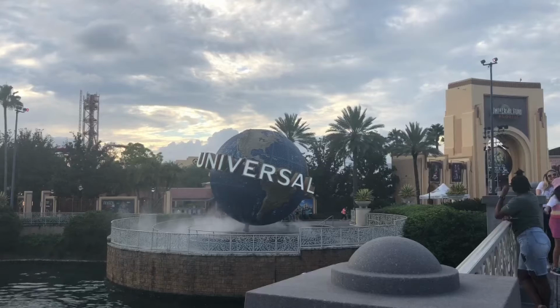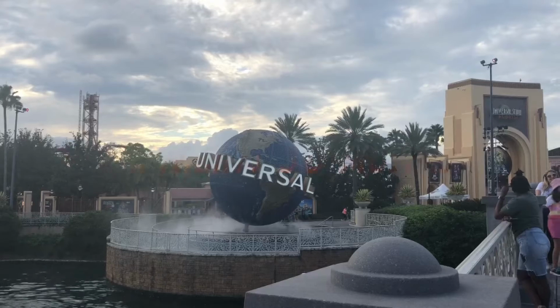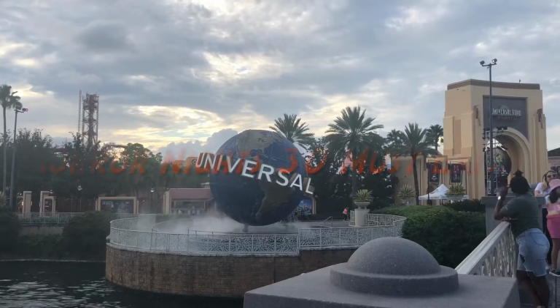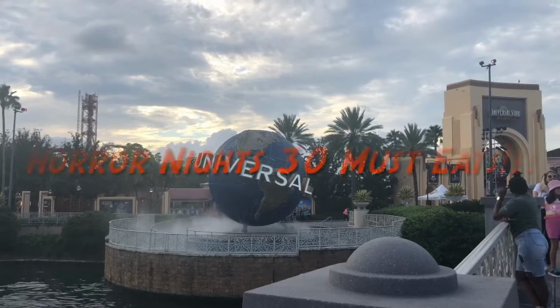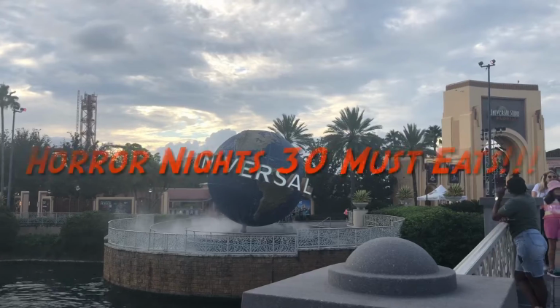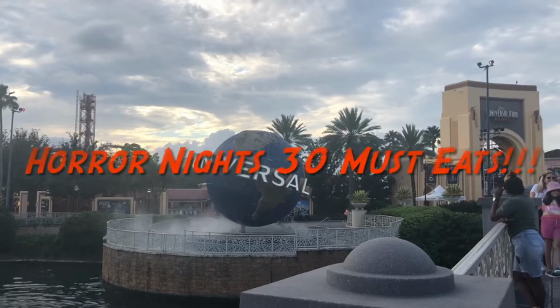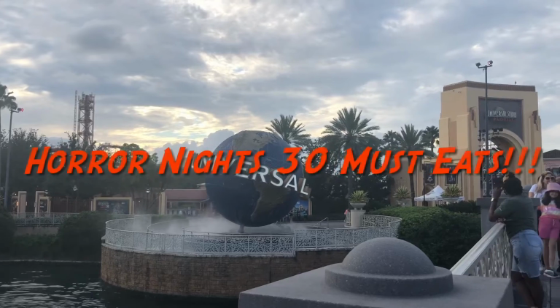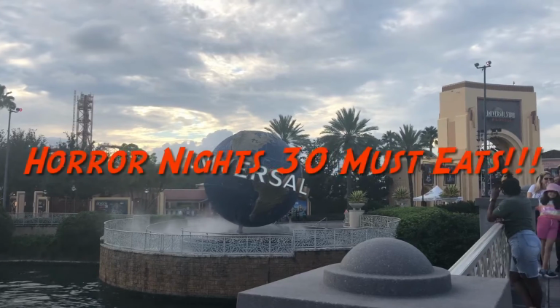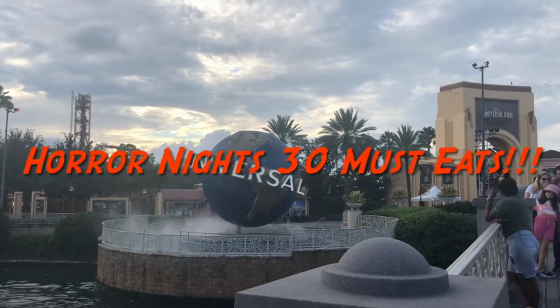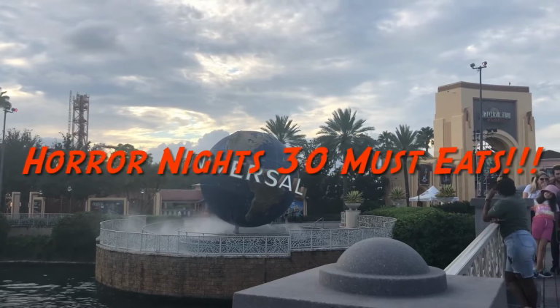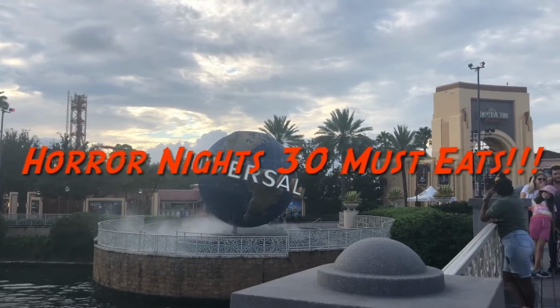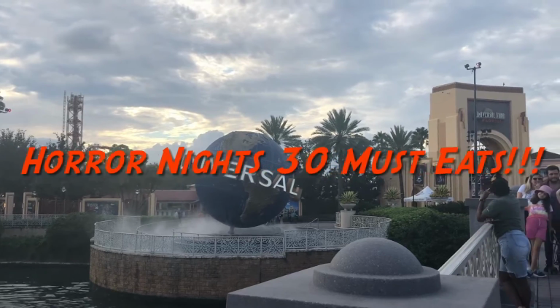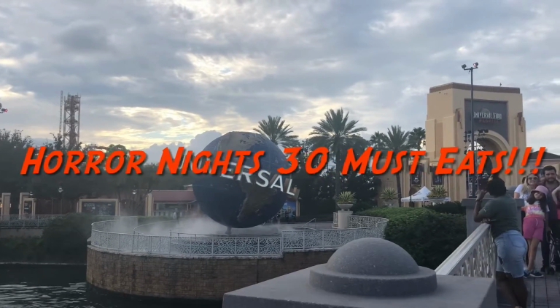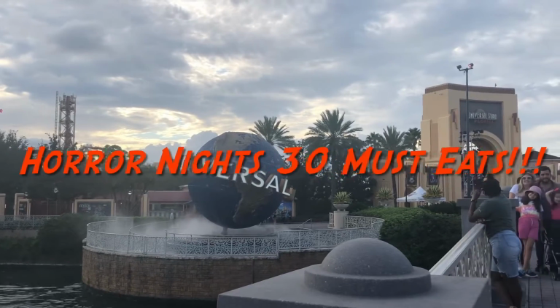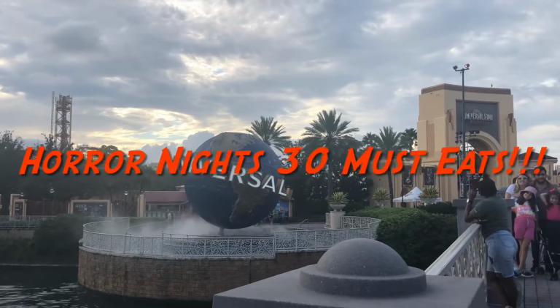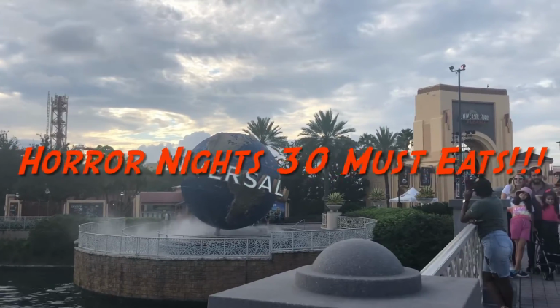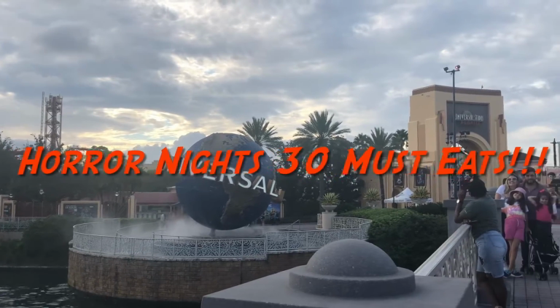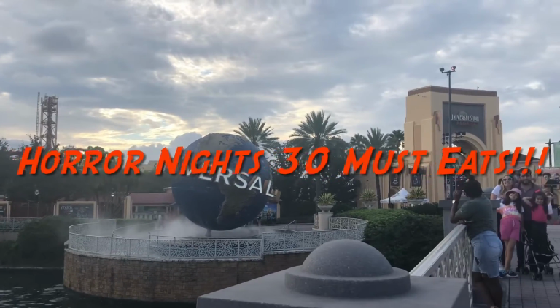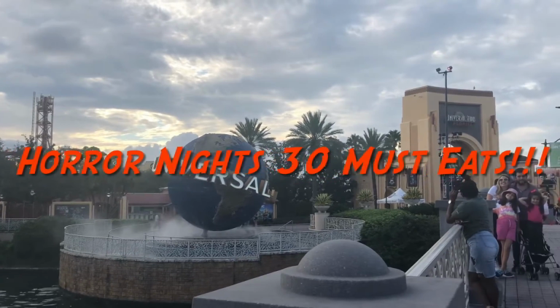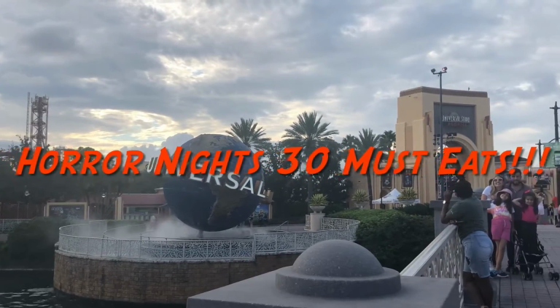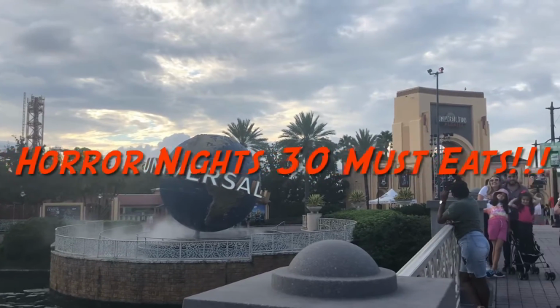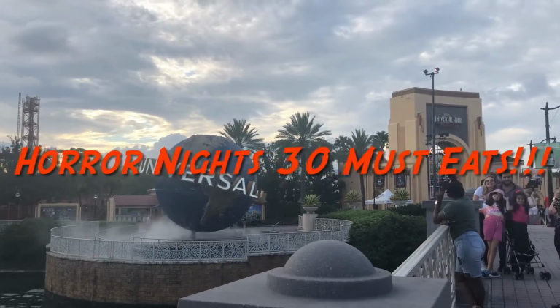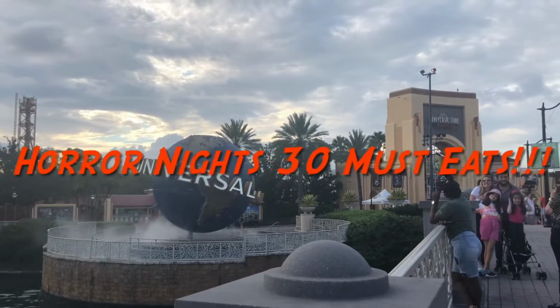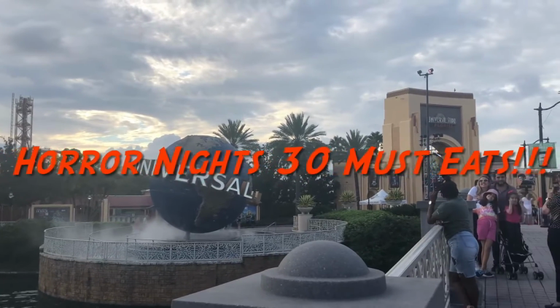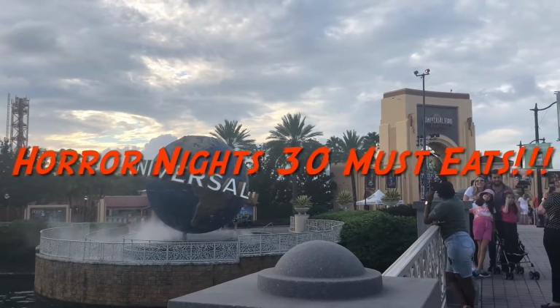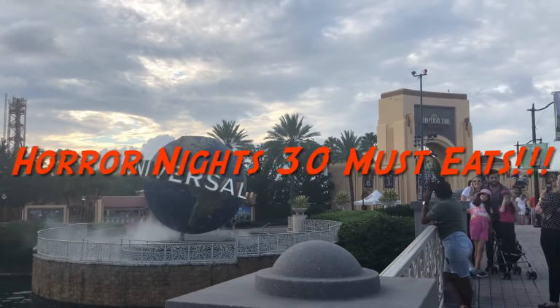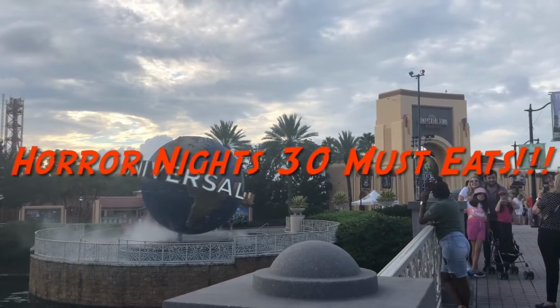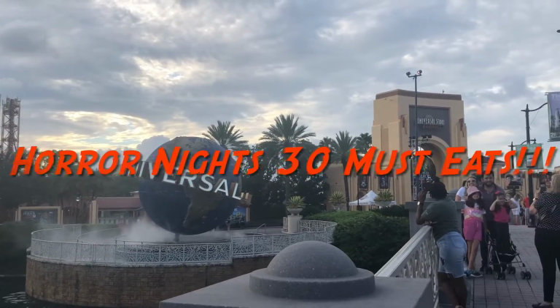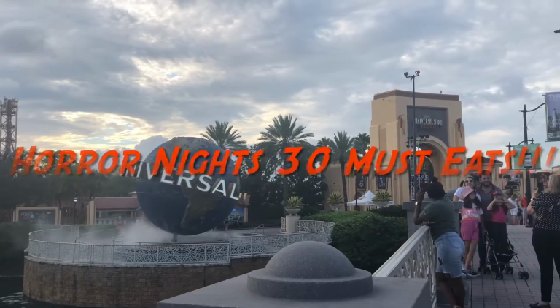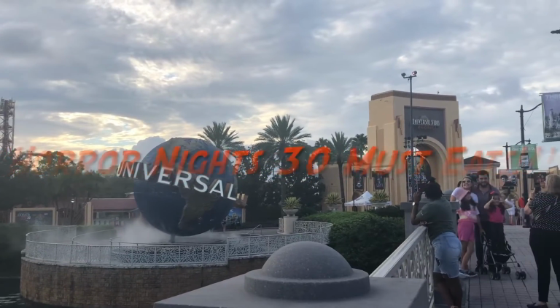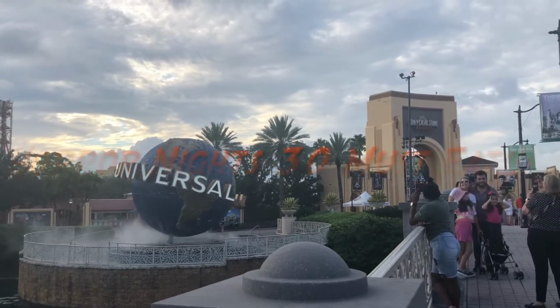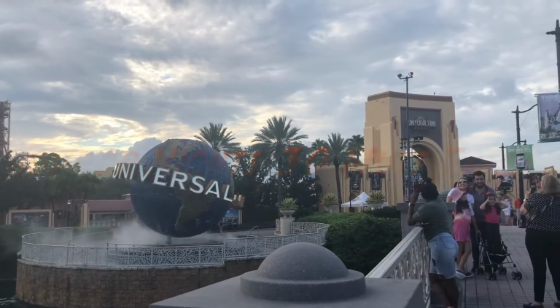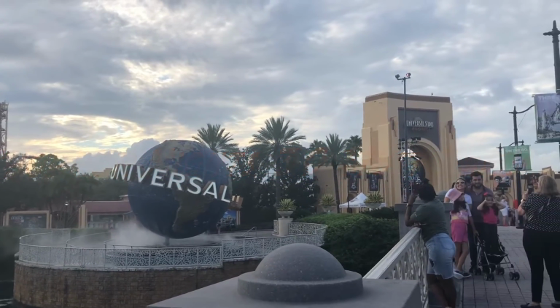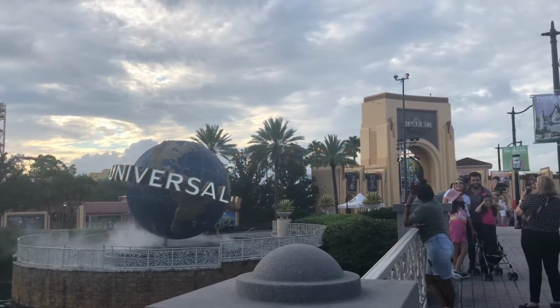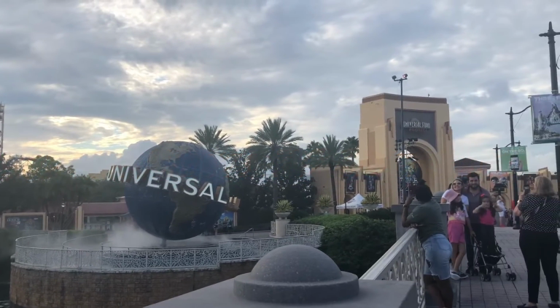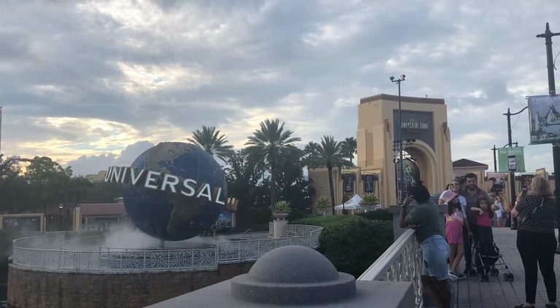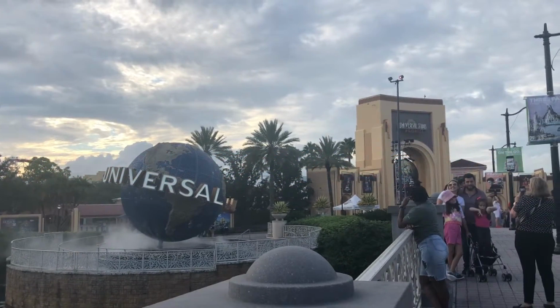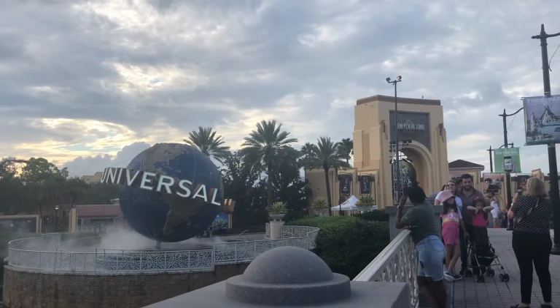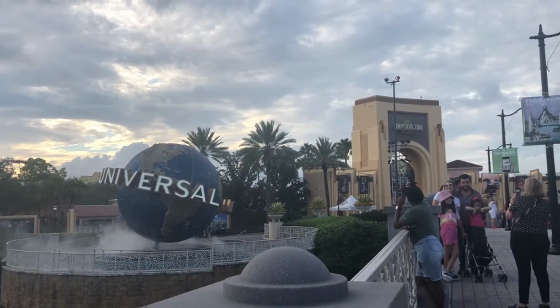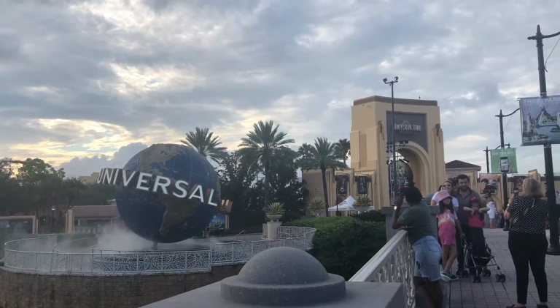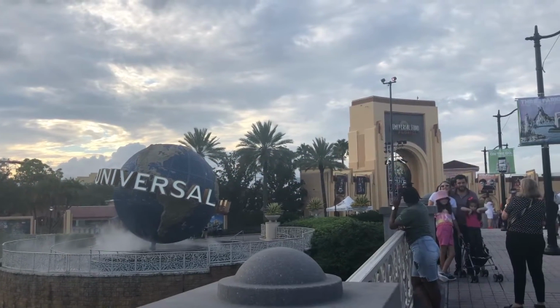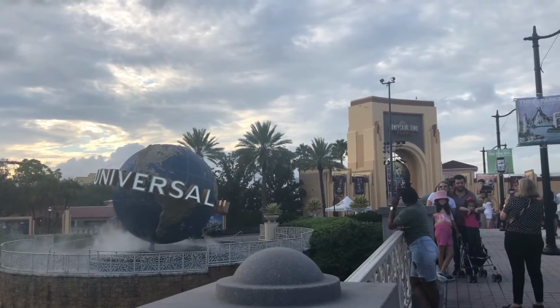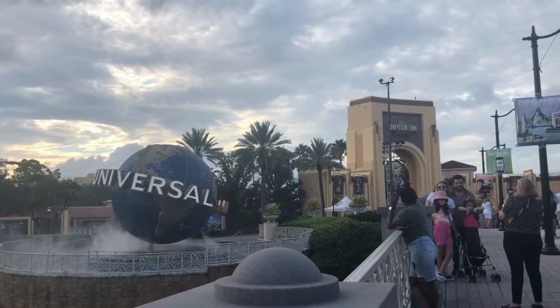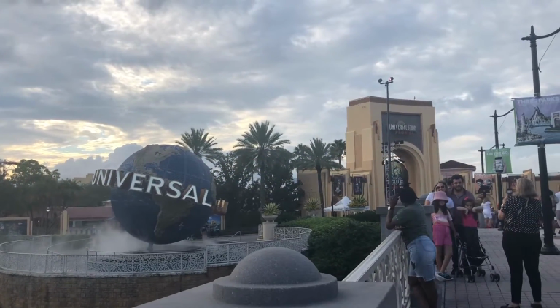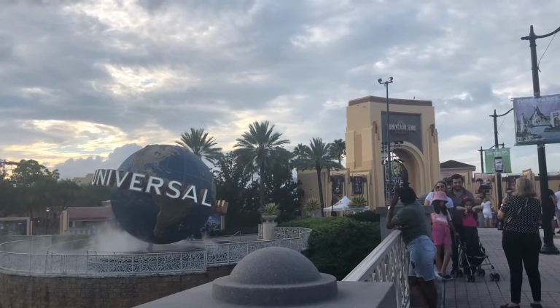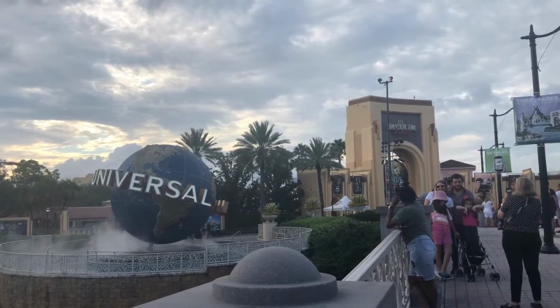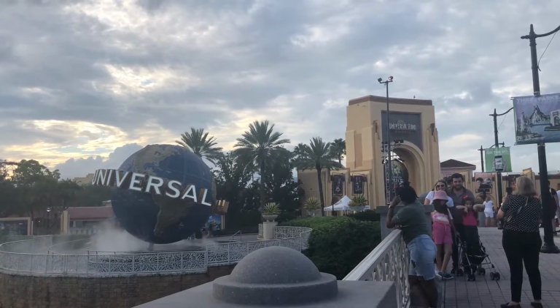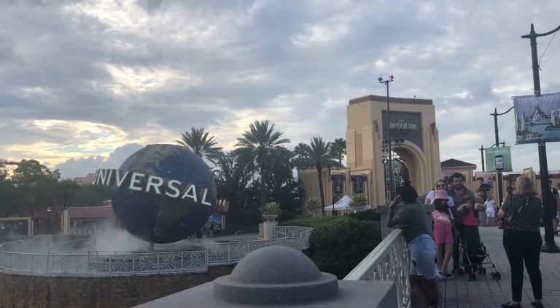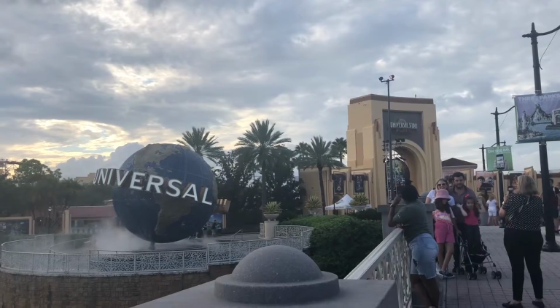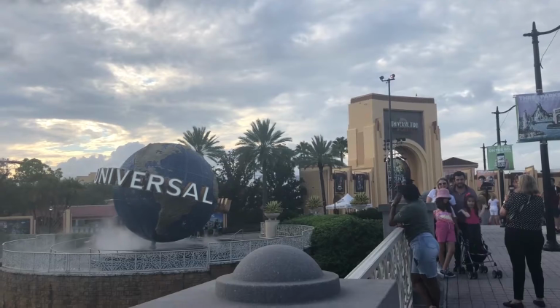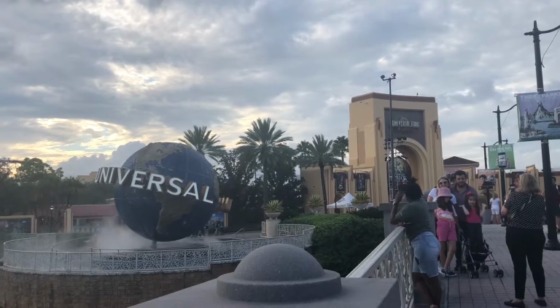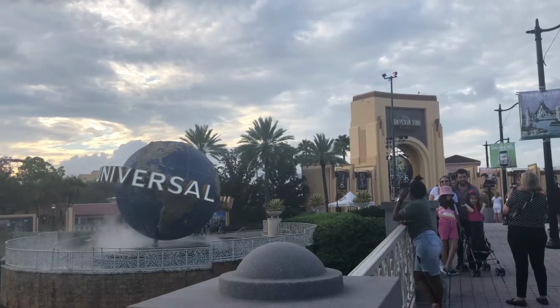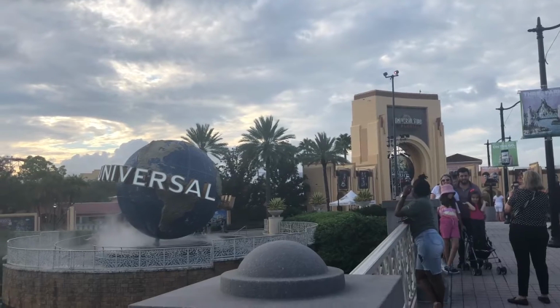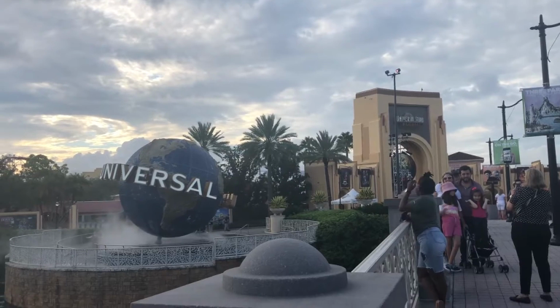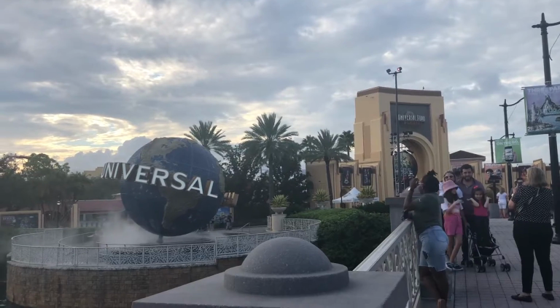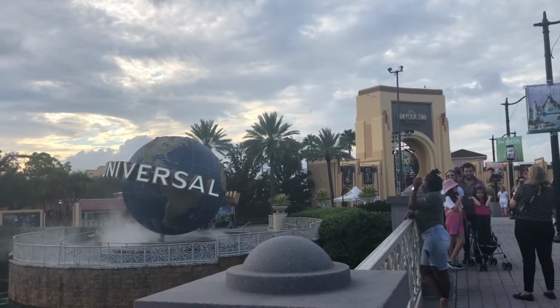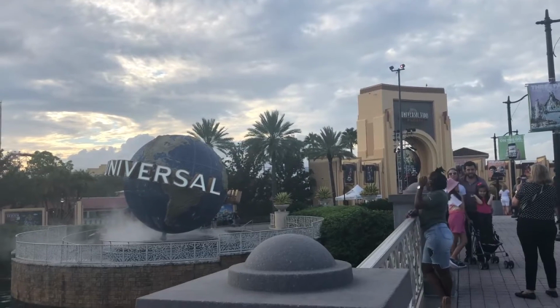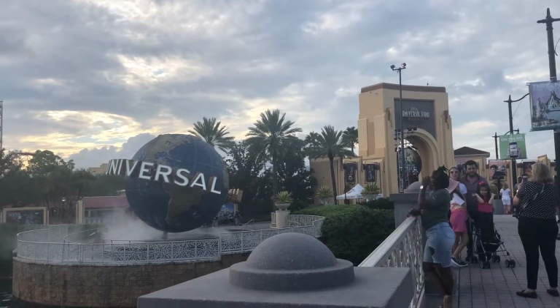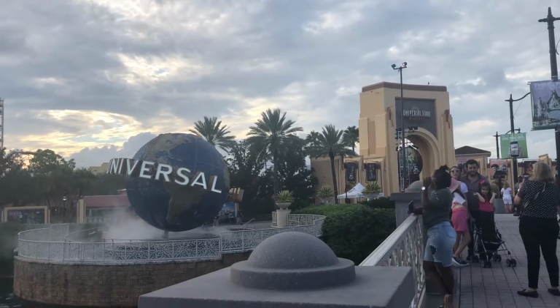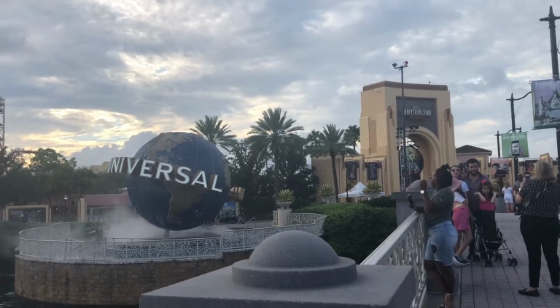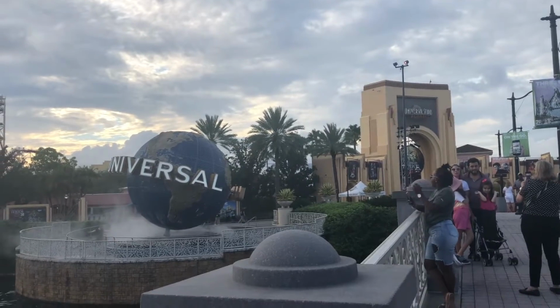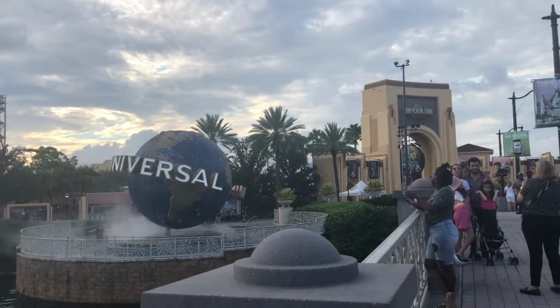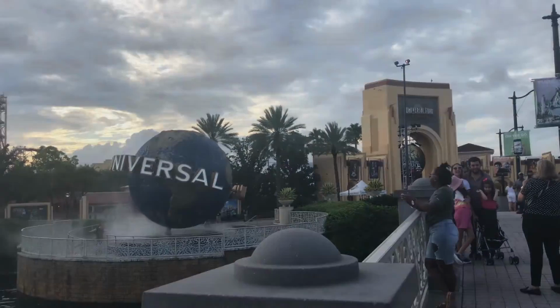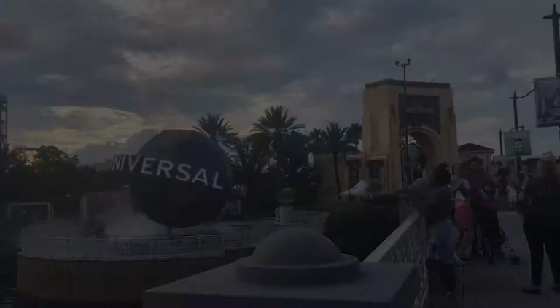Hey everyone, it's Mitchell here. Today we're going to be looking at some delicious food options at Halloween Horror Nights 30. Let's check it out.